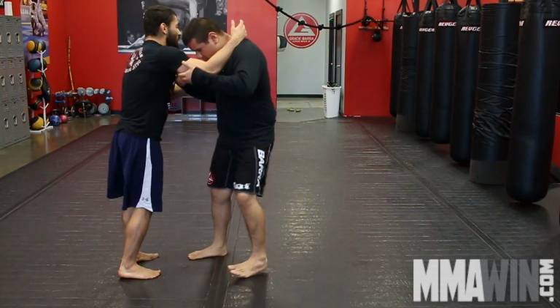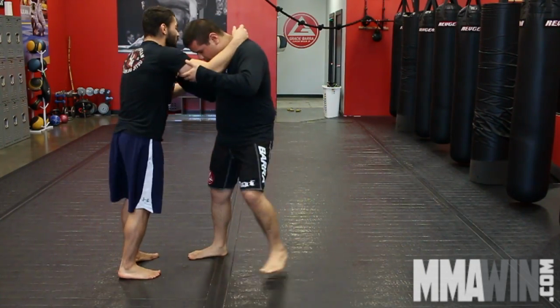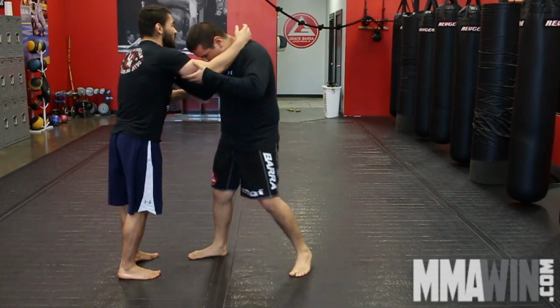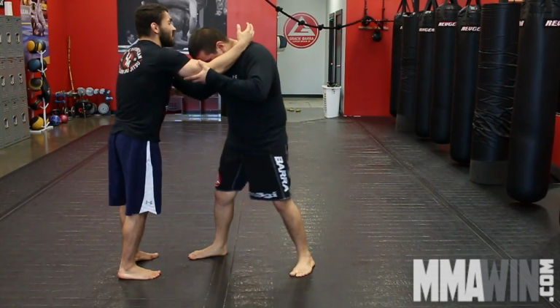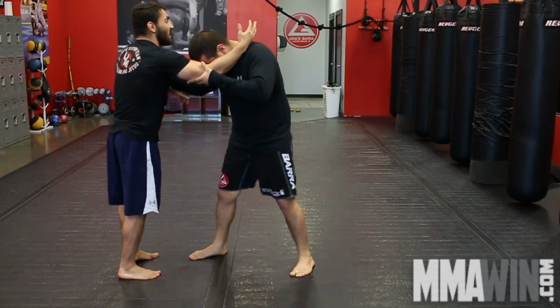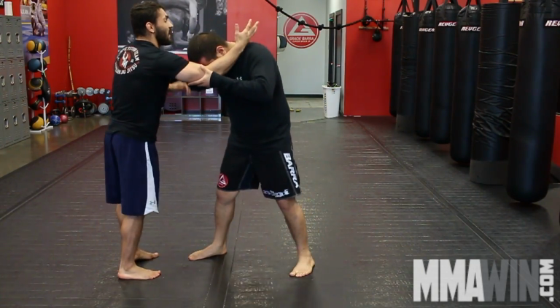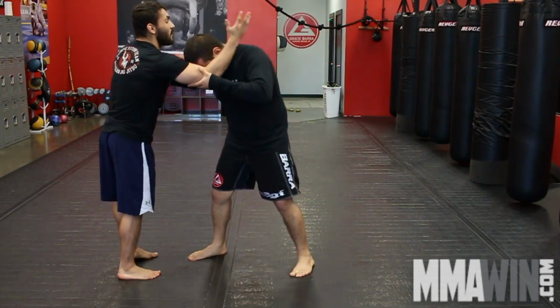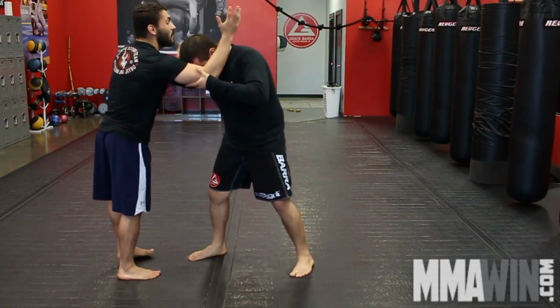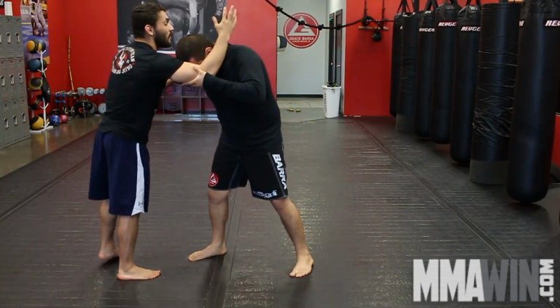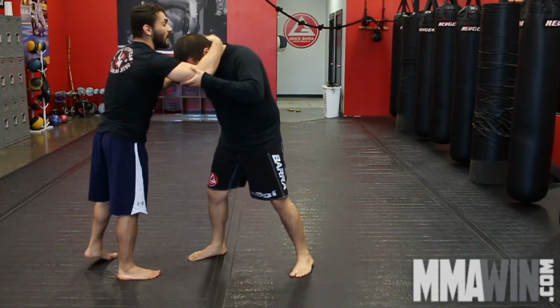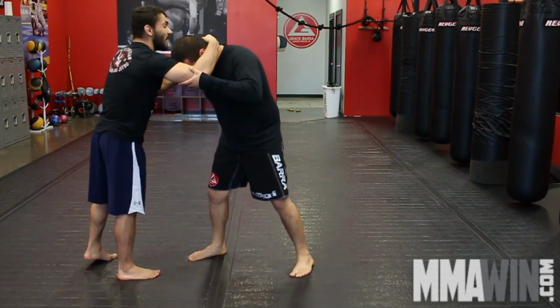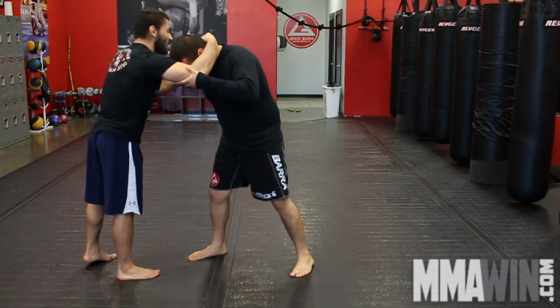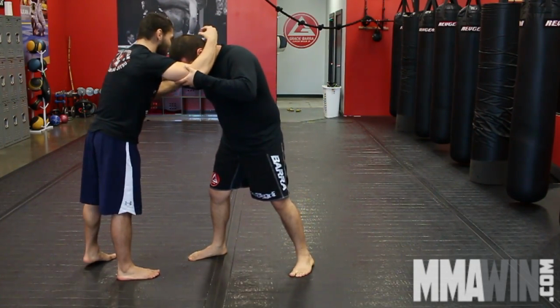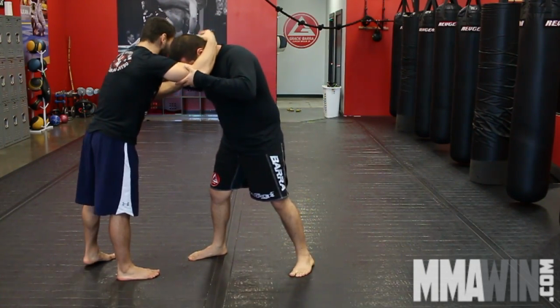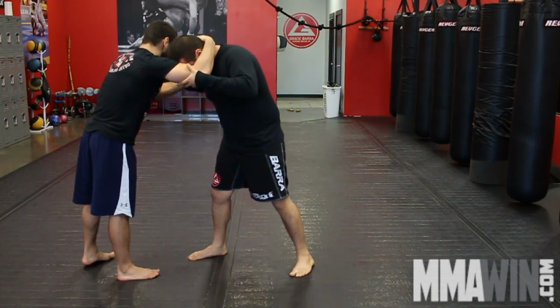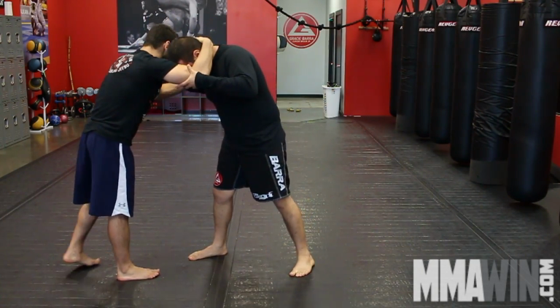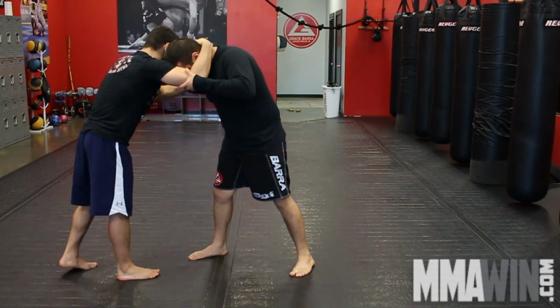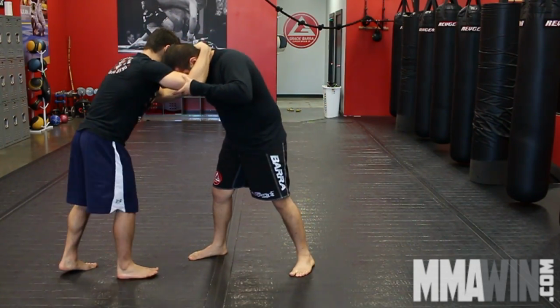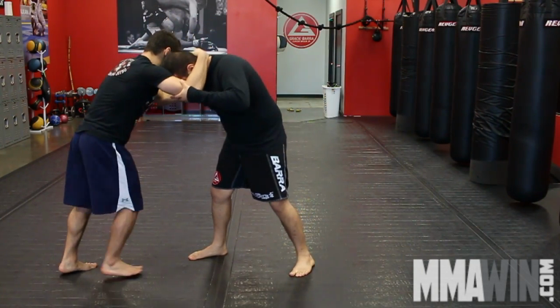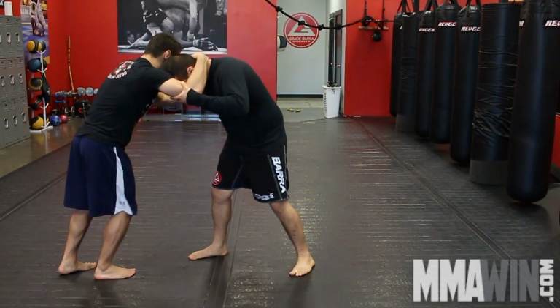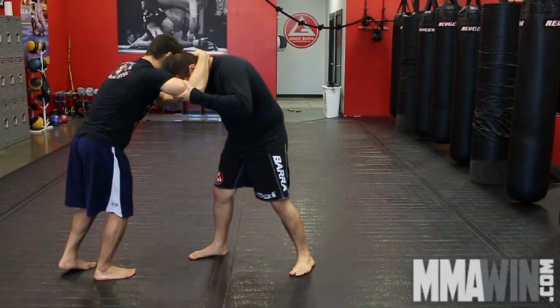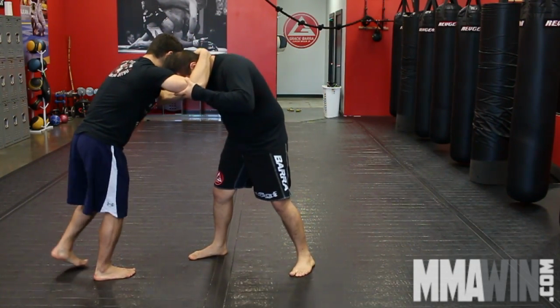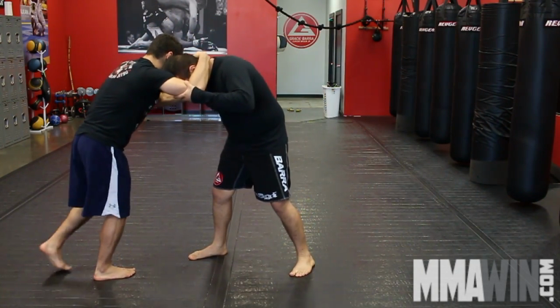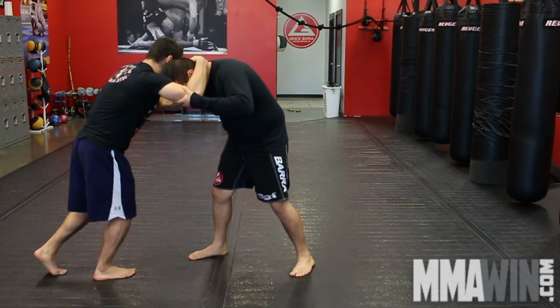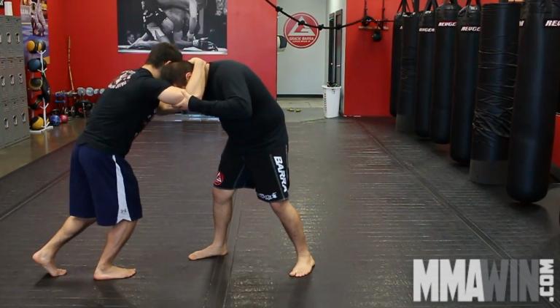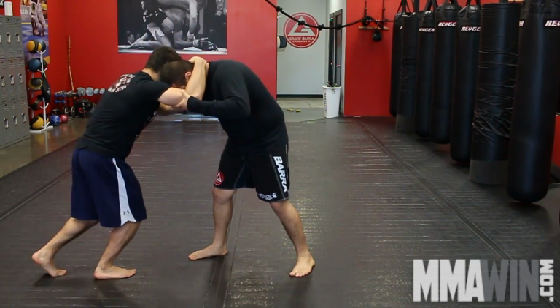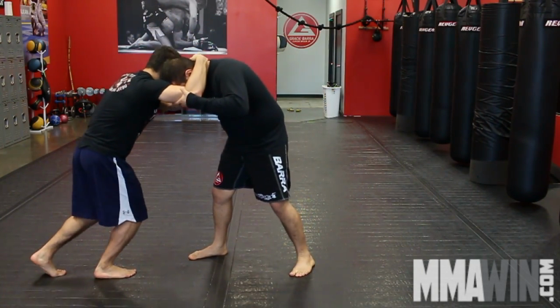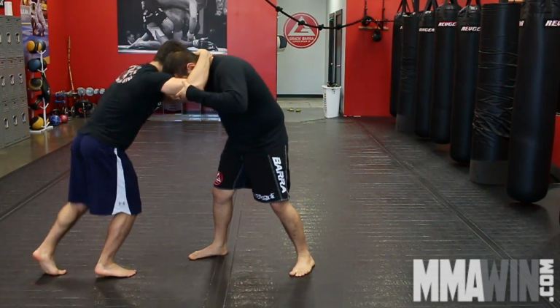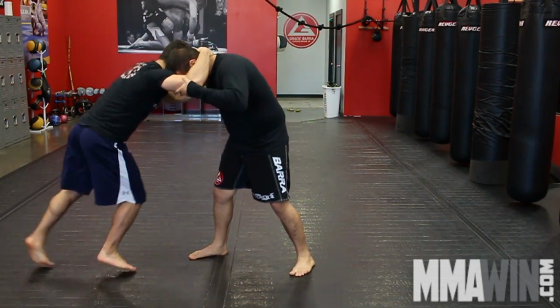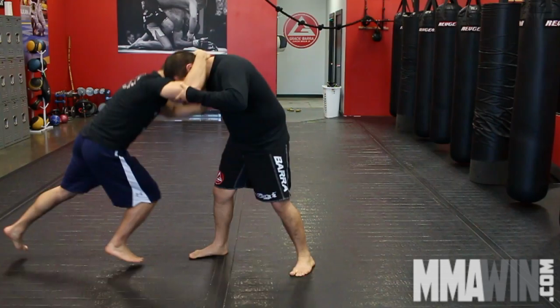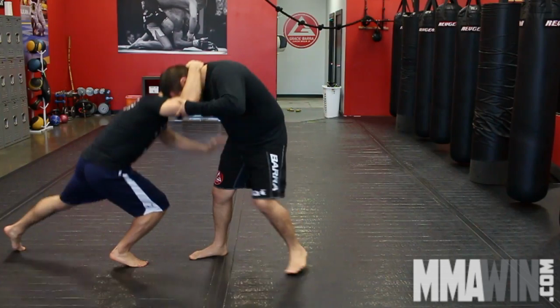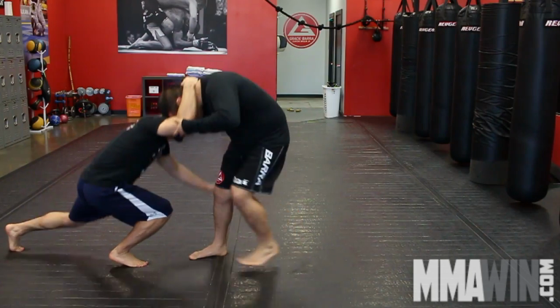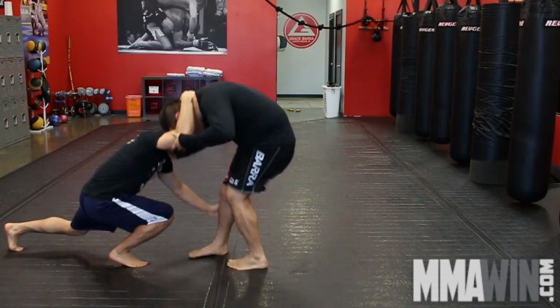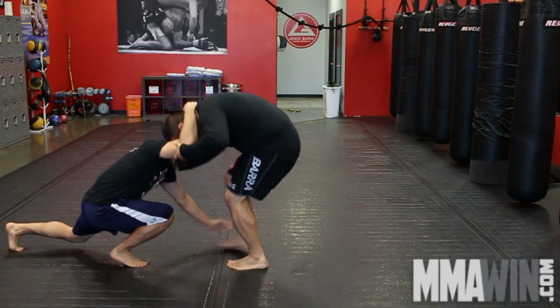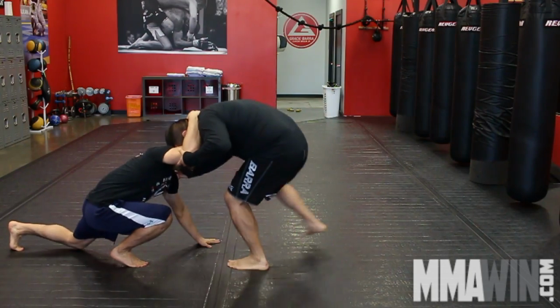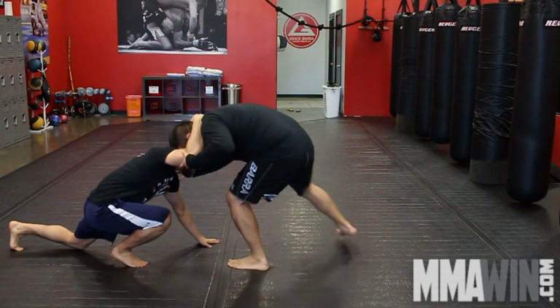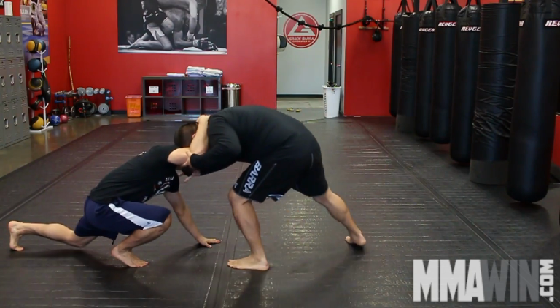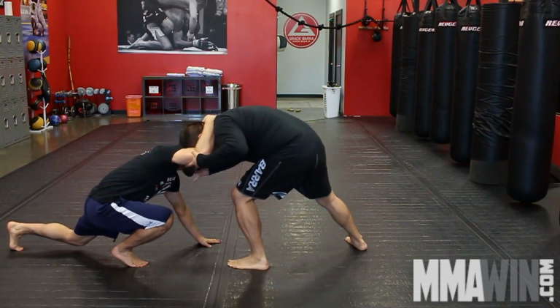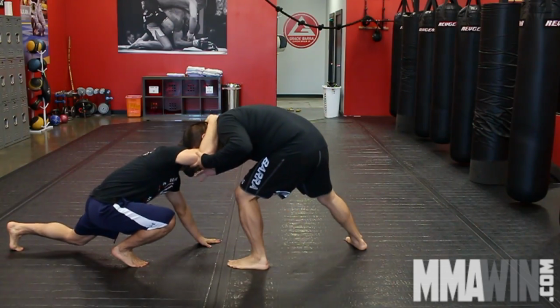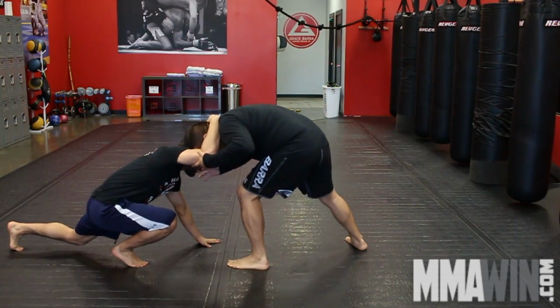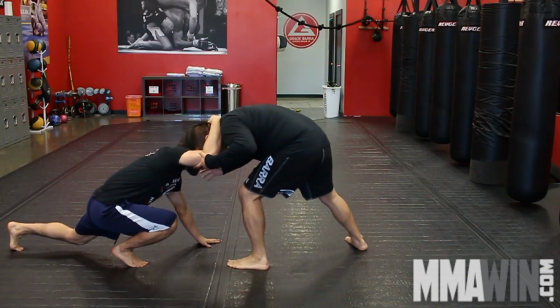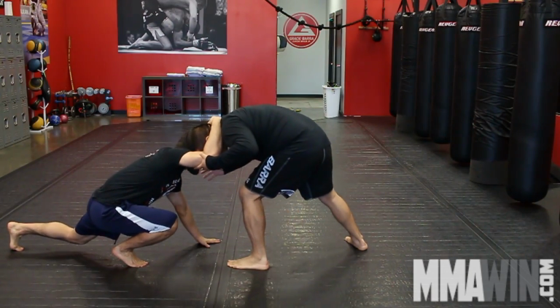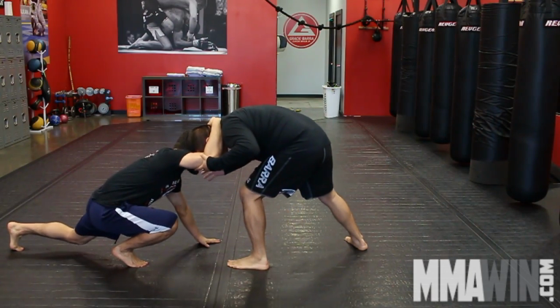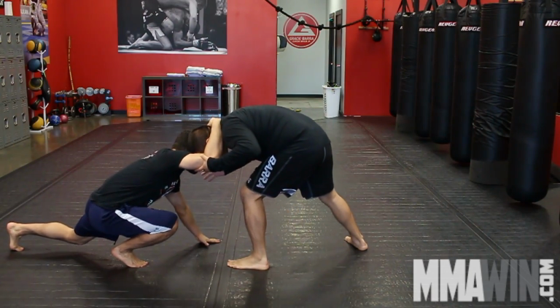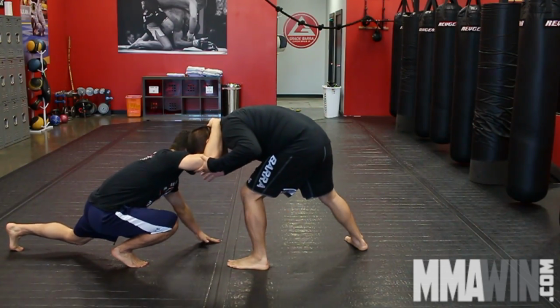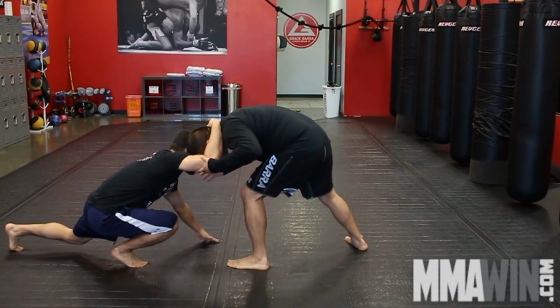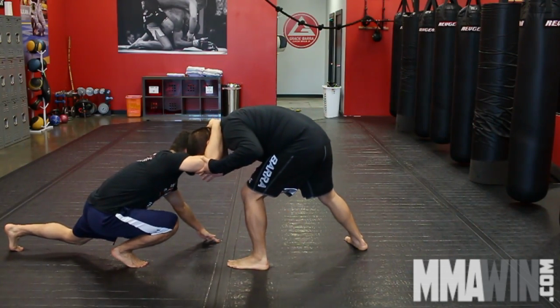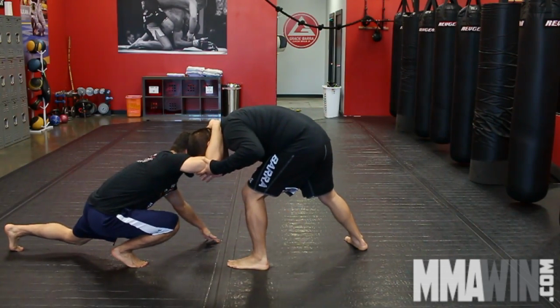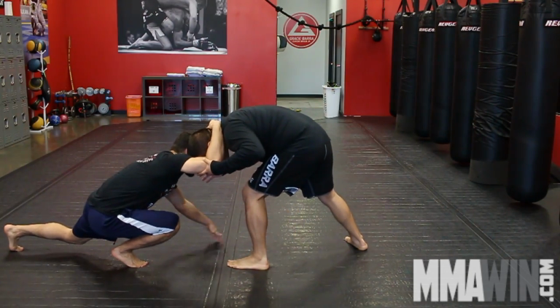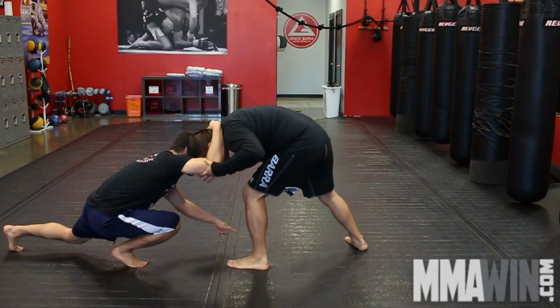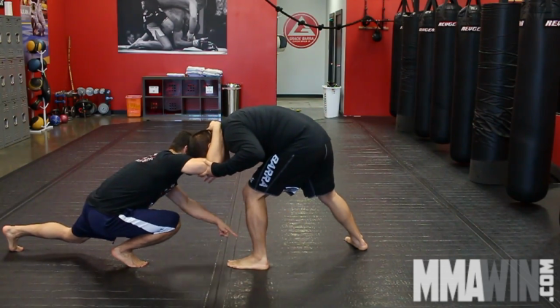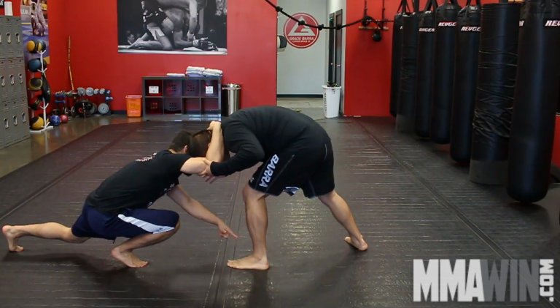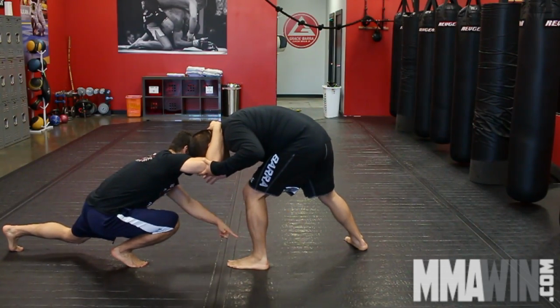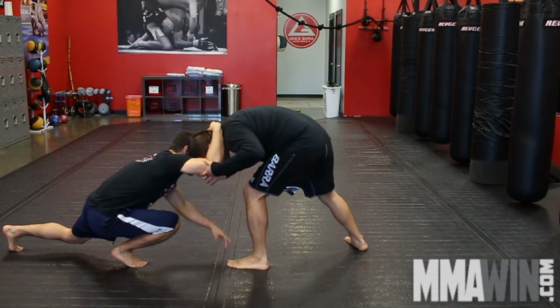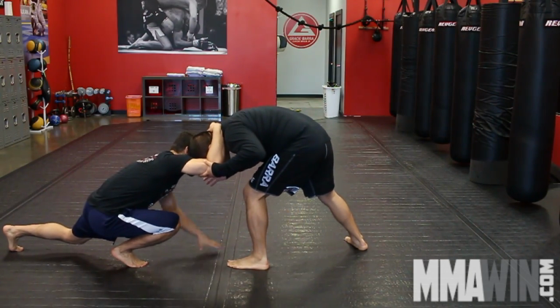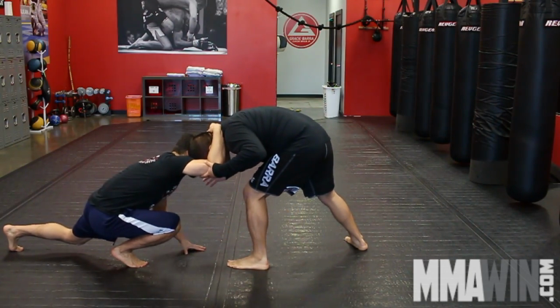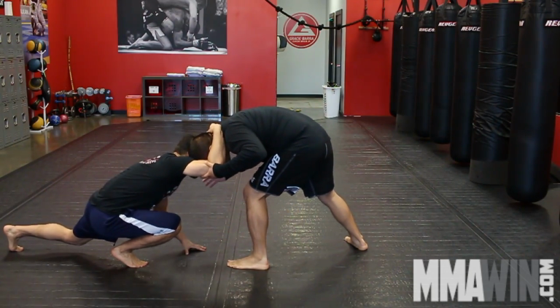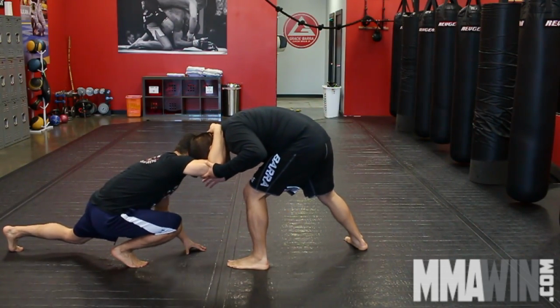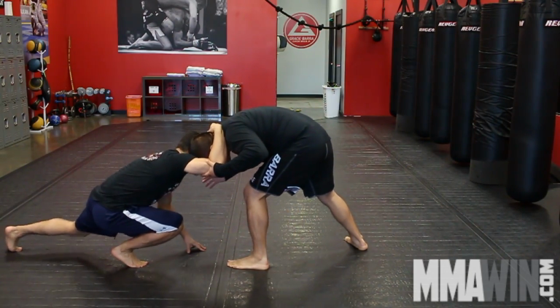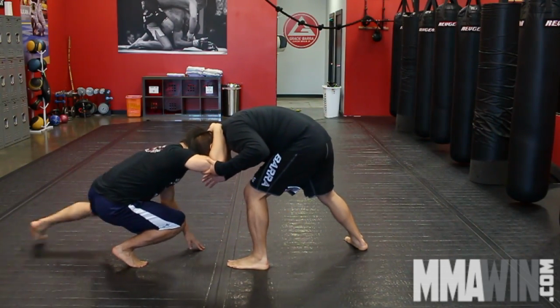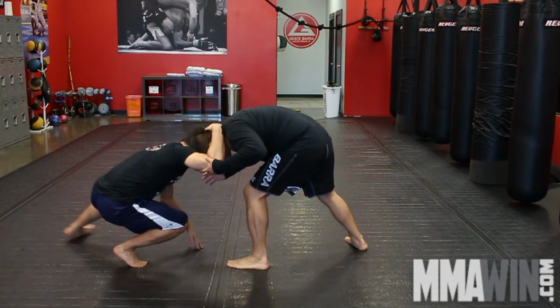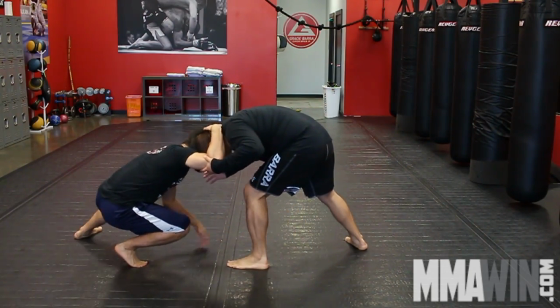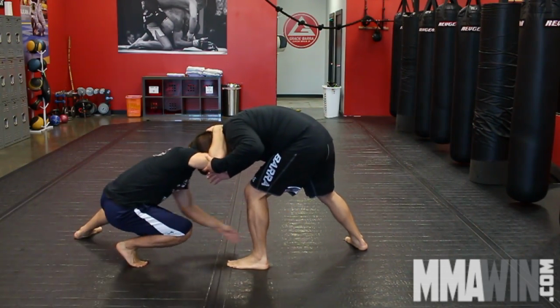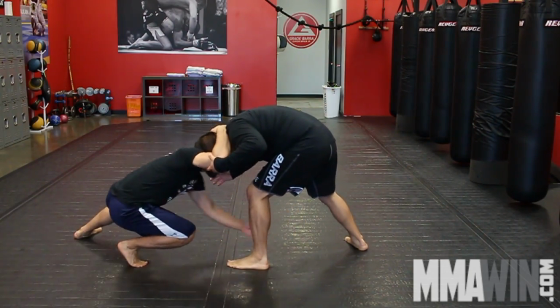Once again, hand on the bicep, I'm going to drop down and reach for the ankle, but he steps back, so now he's going to expose this ankle.